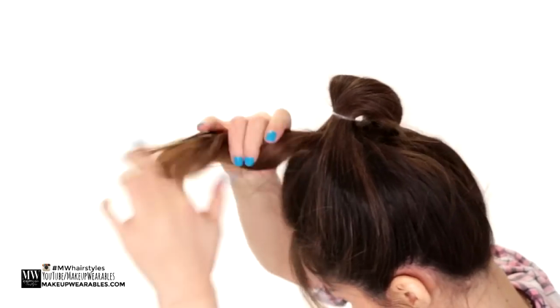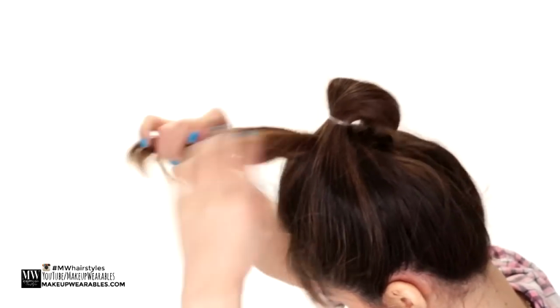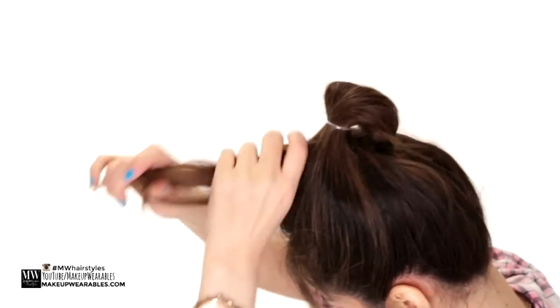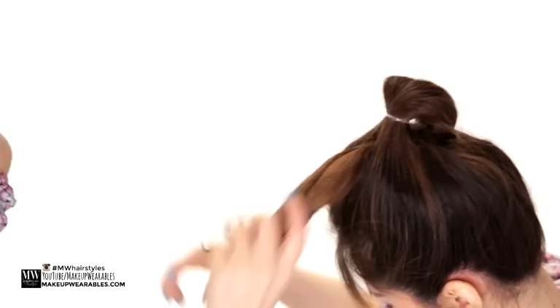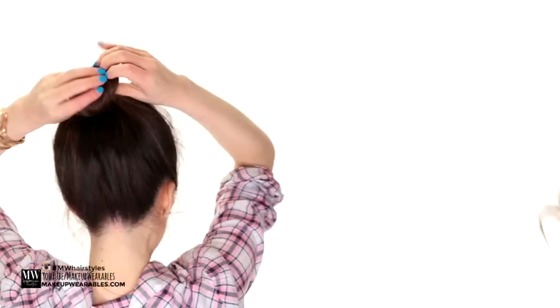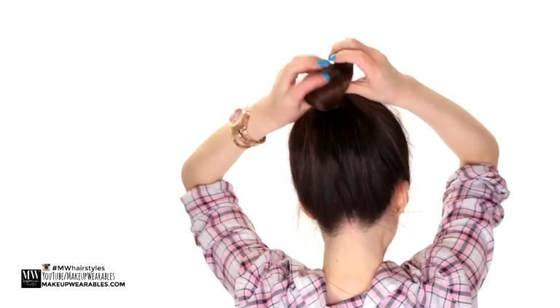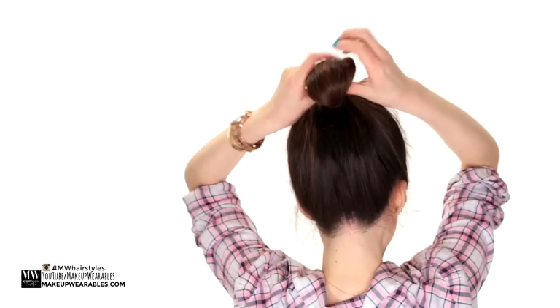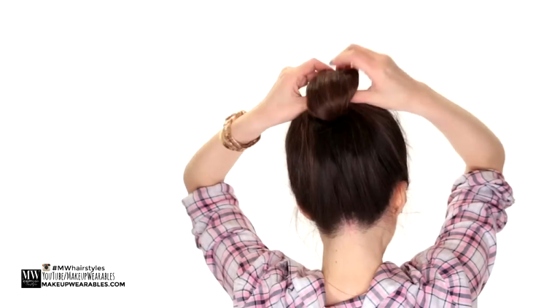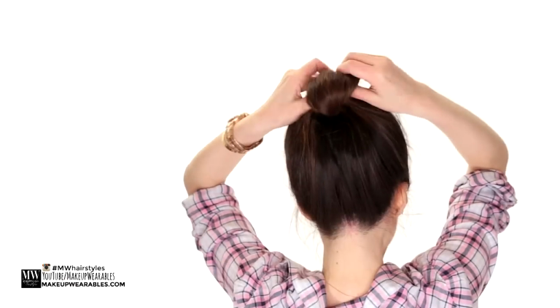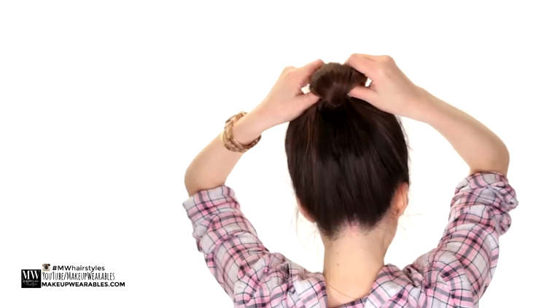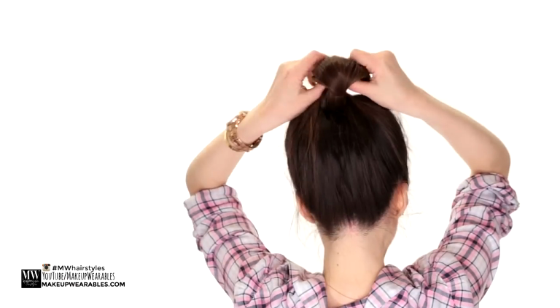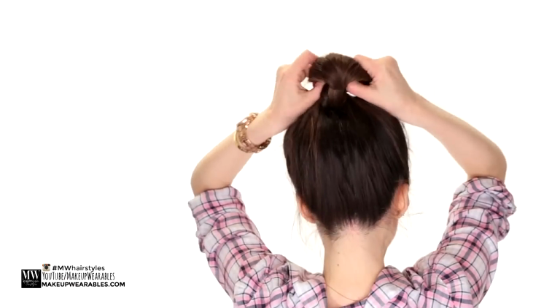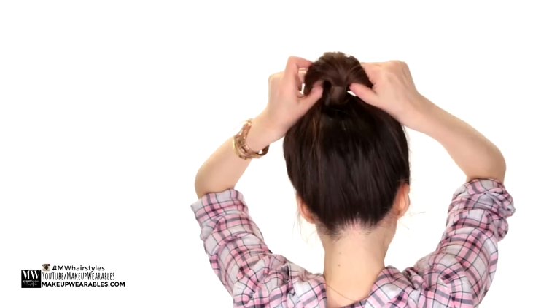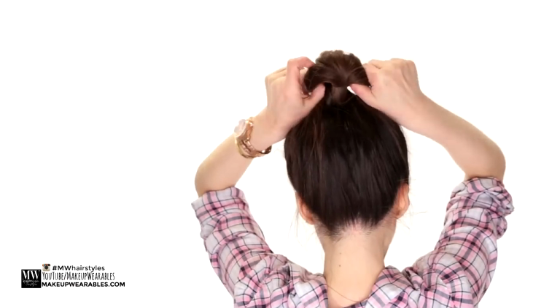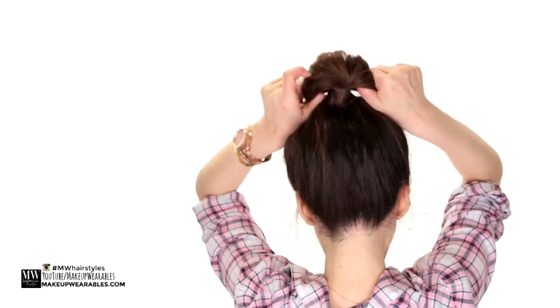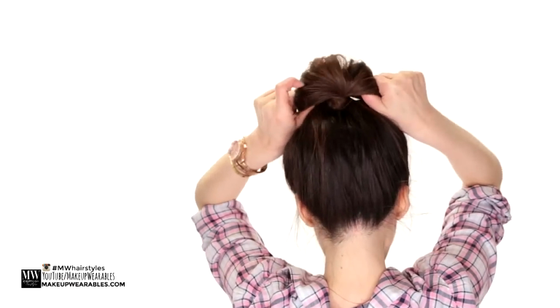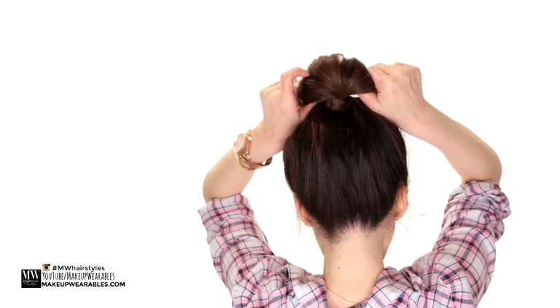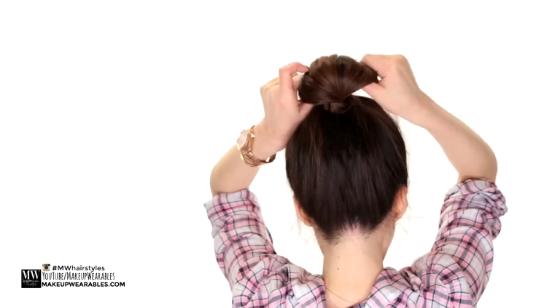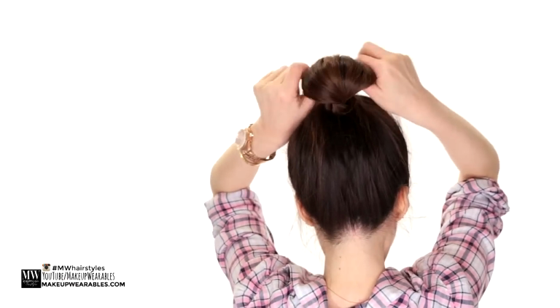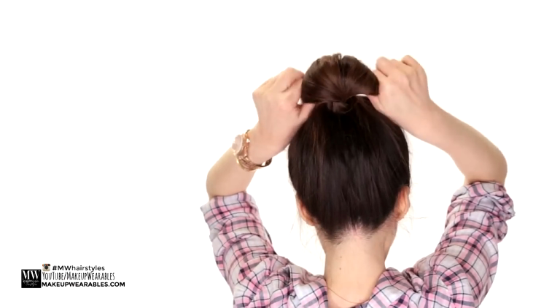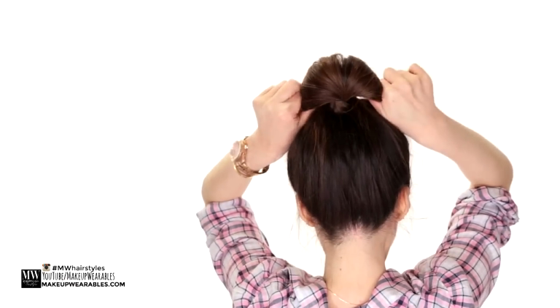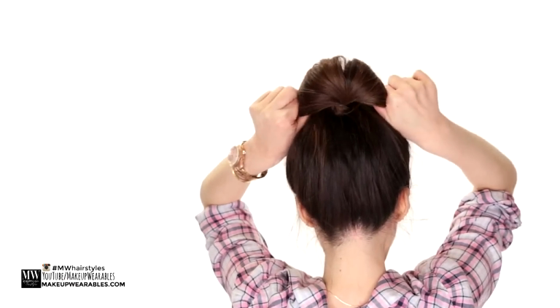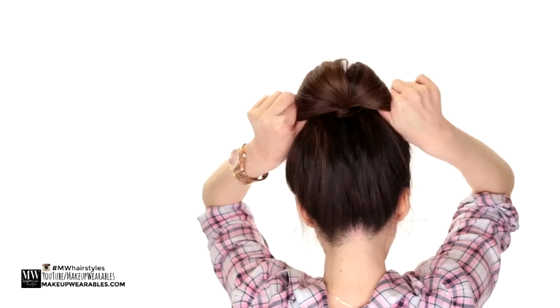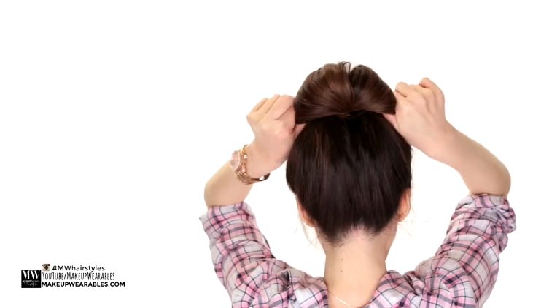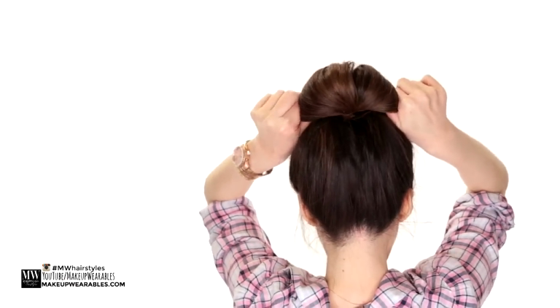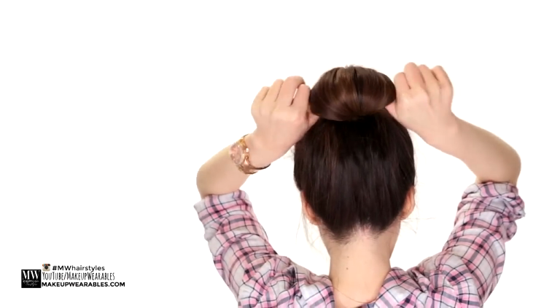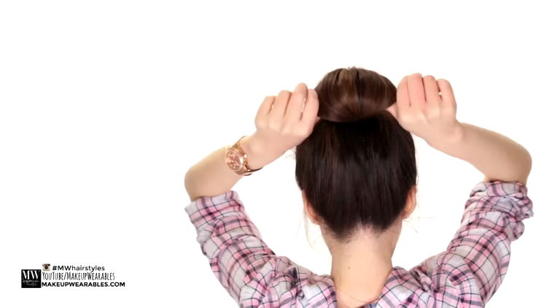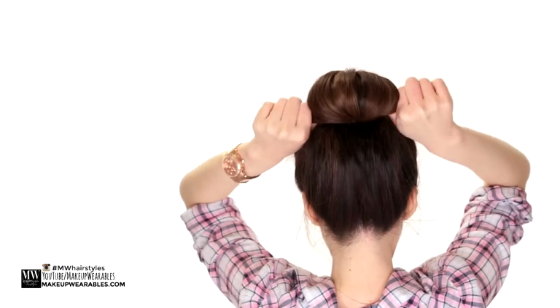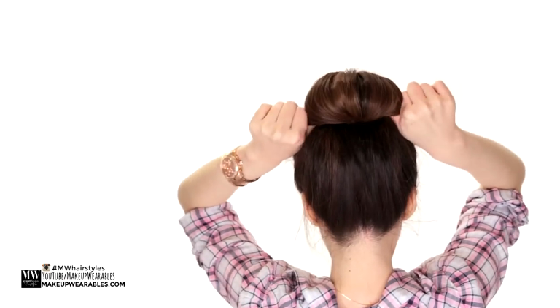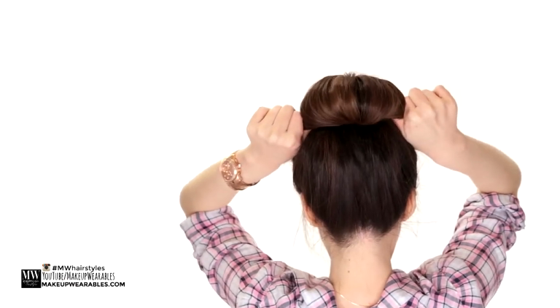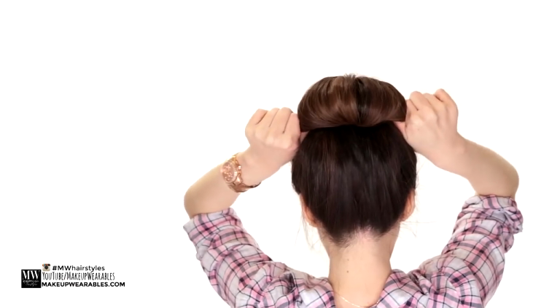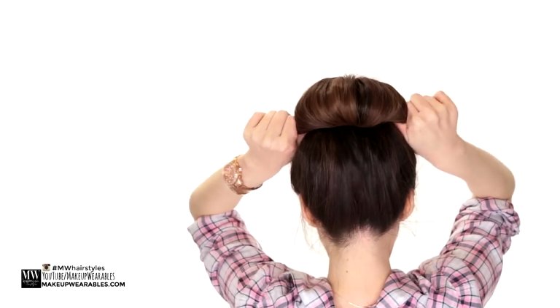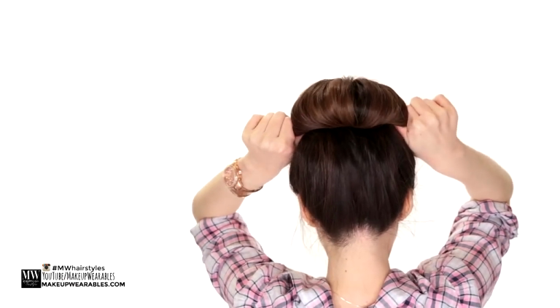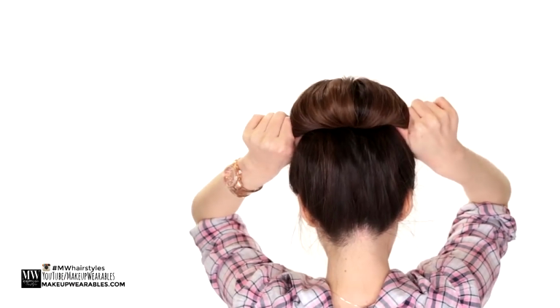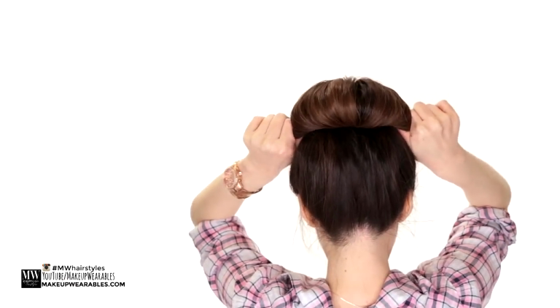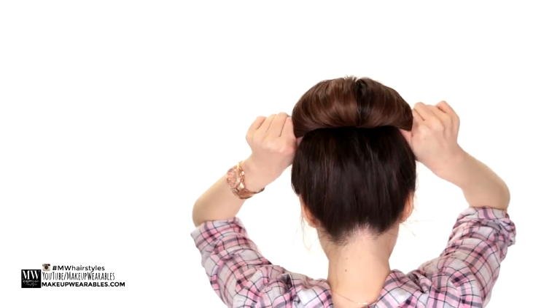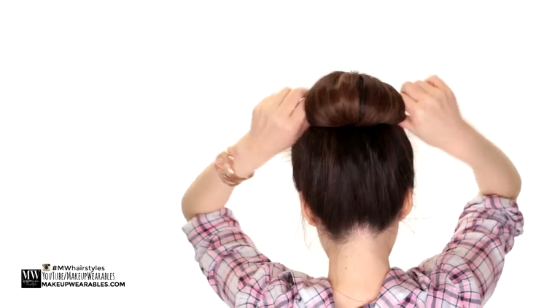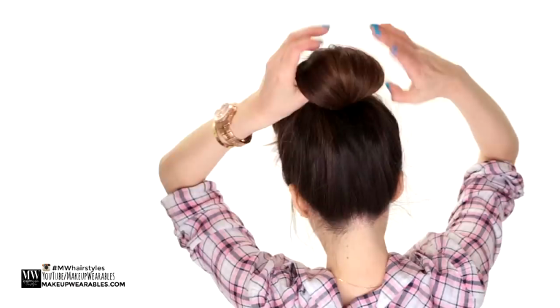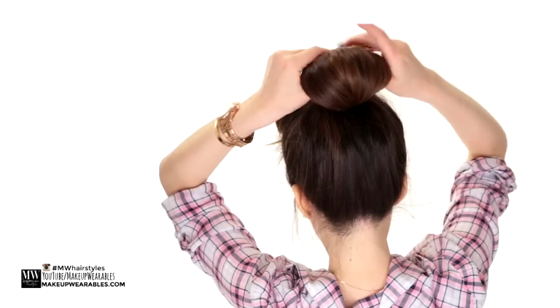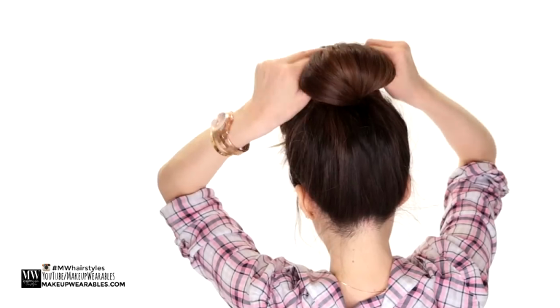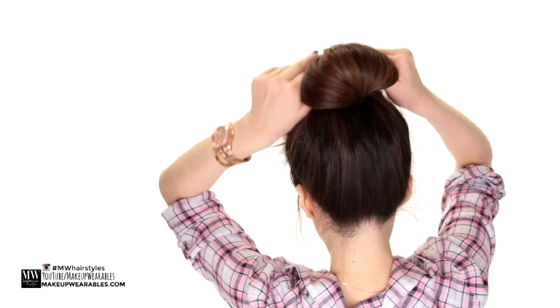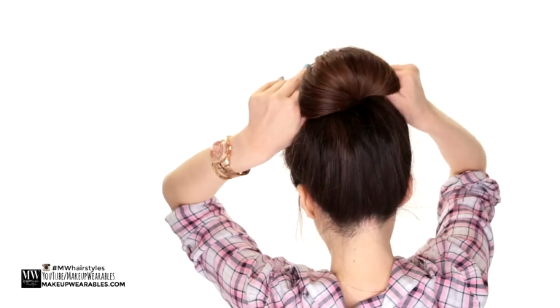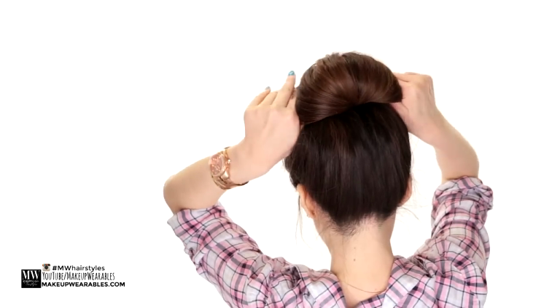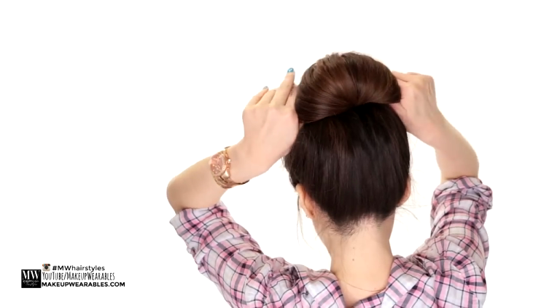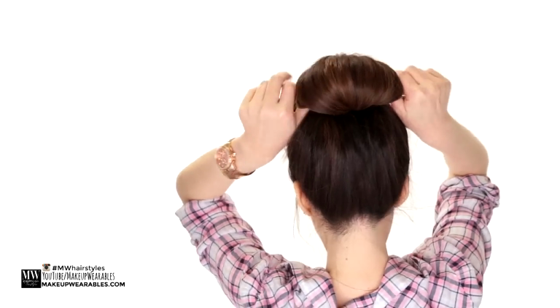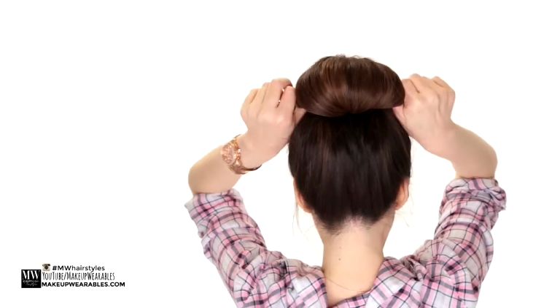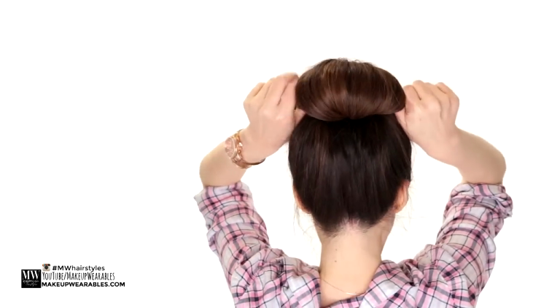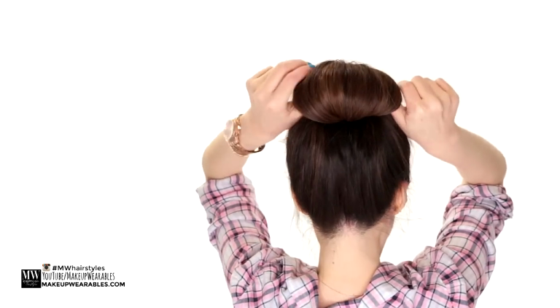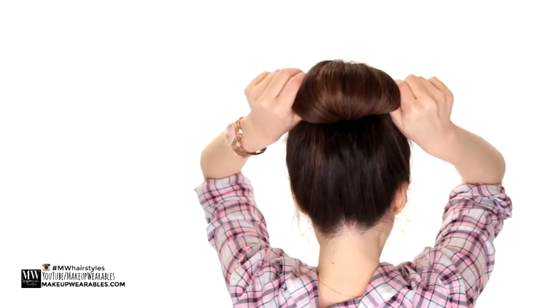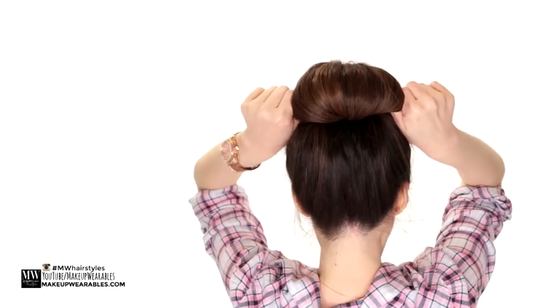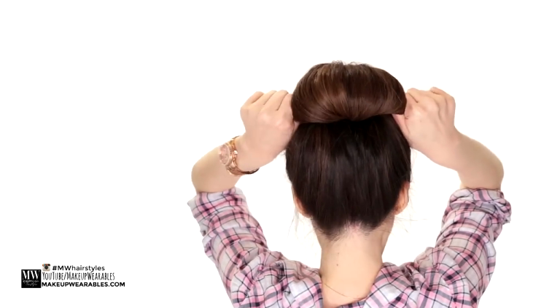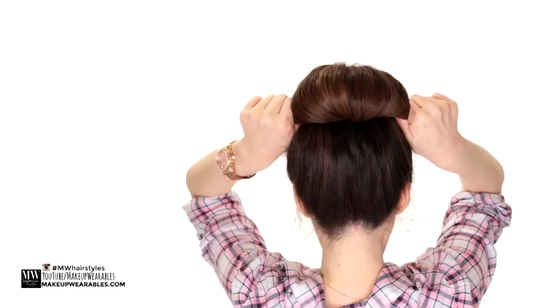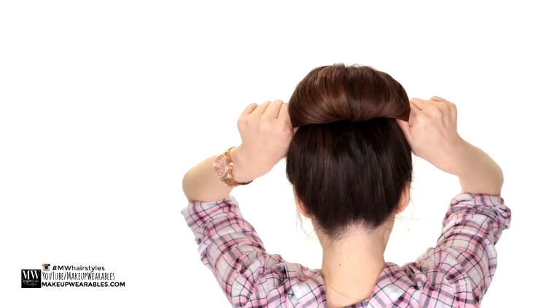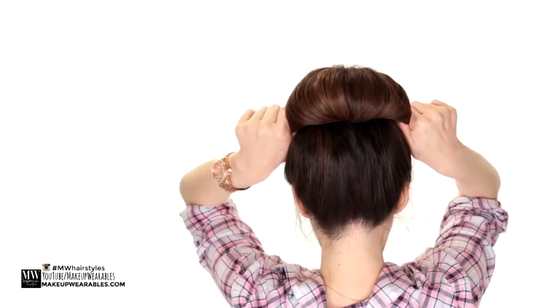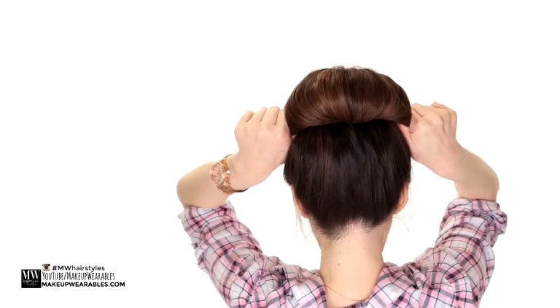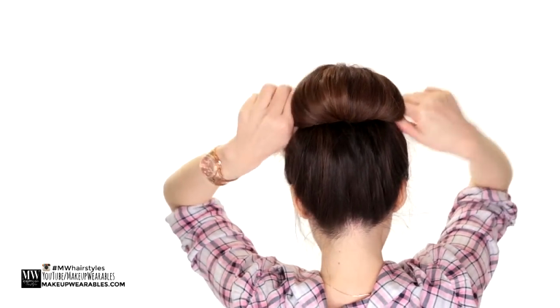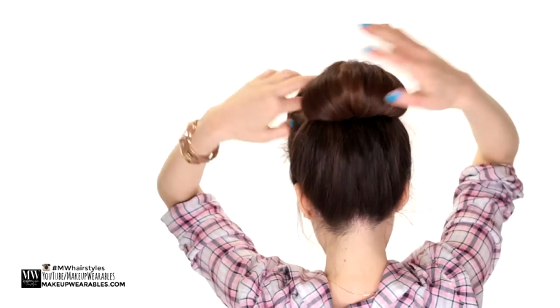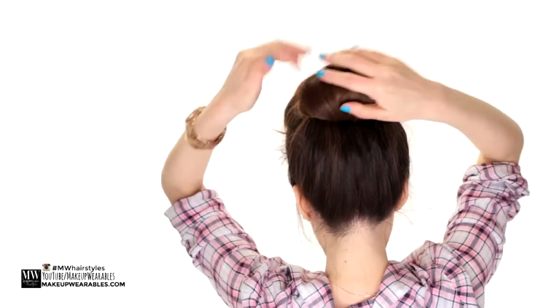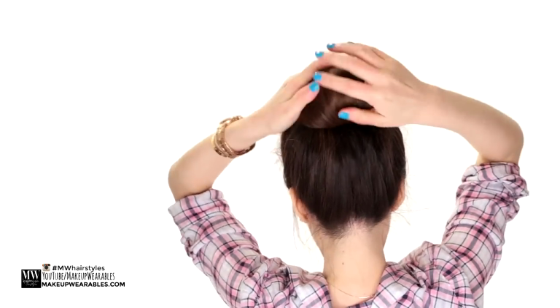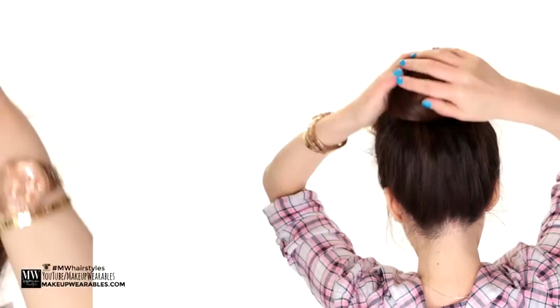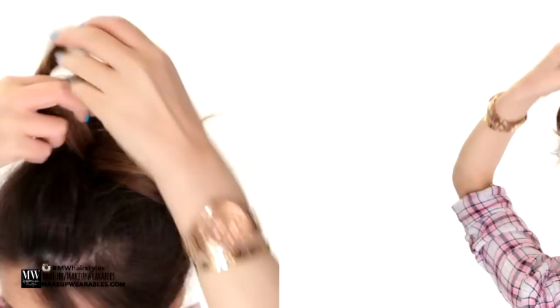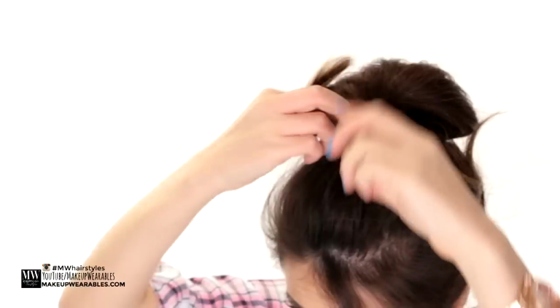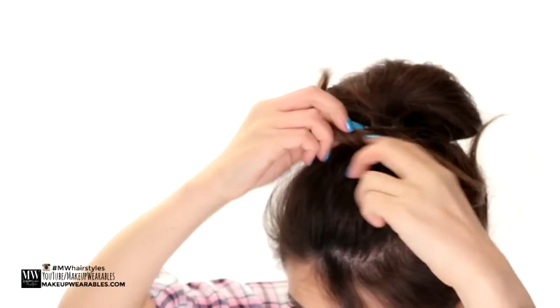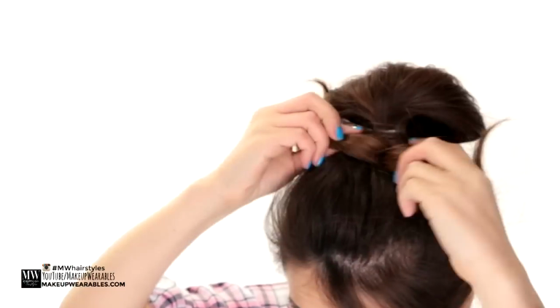Then we tug on the sides of the bun to fan it out and create our bun. Make your bun as big or as small as you want here.